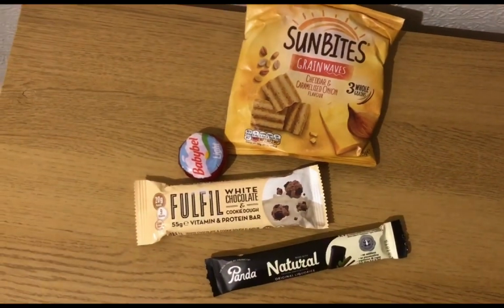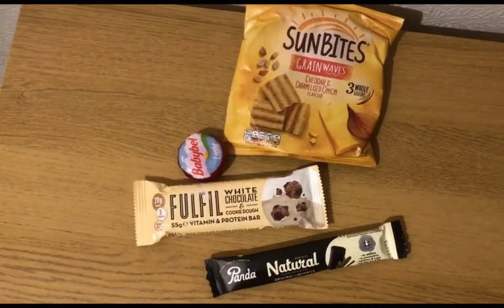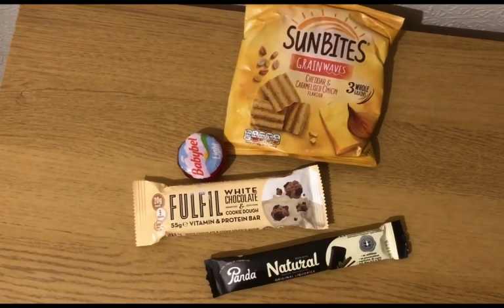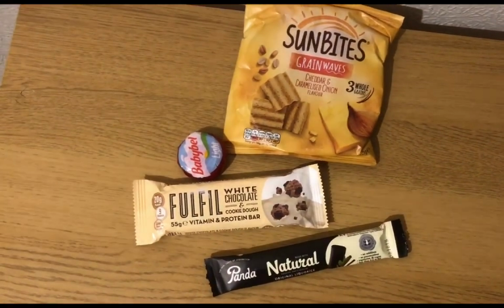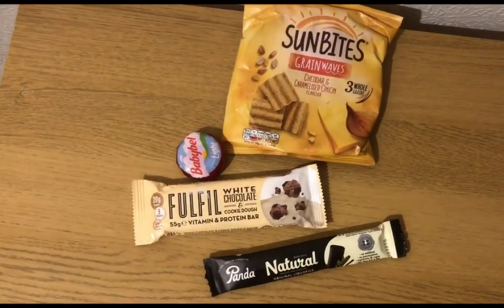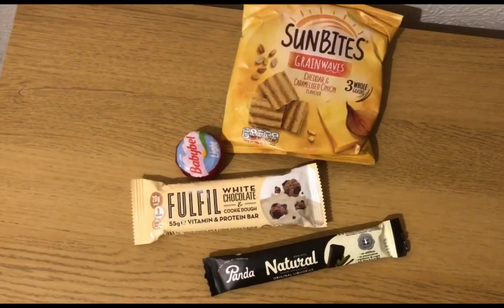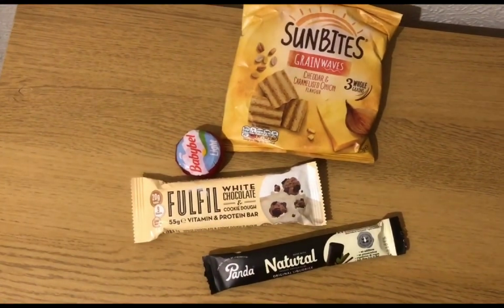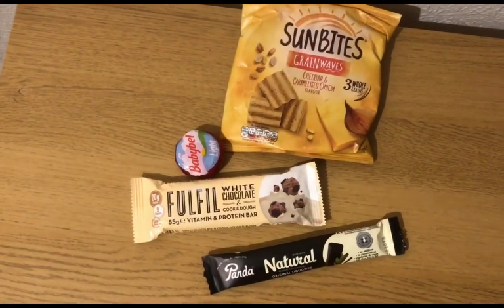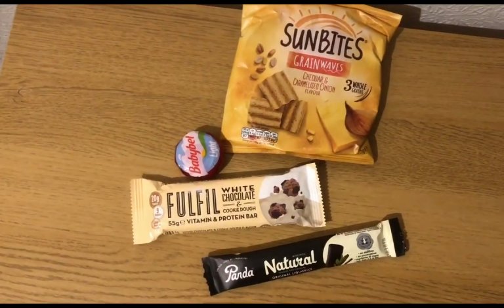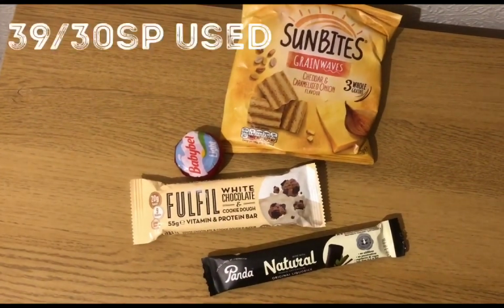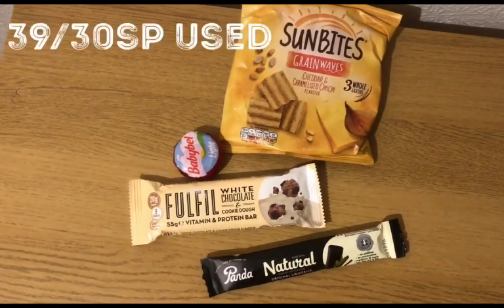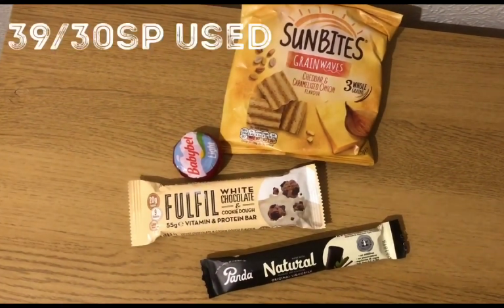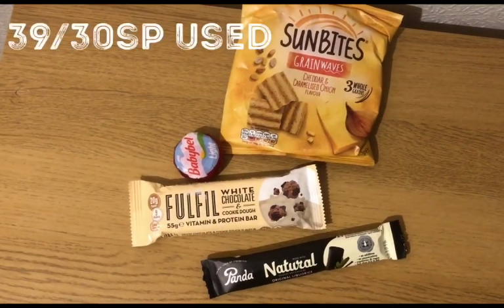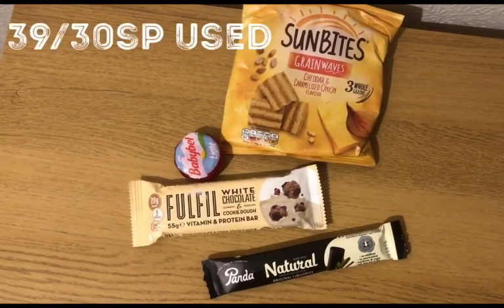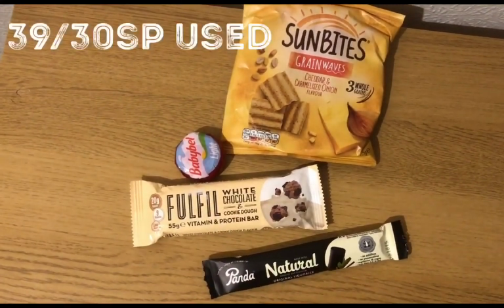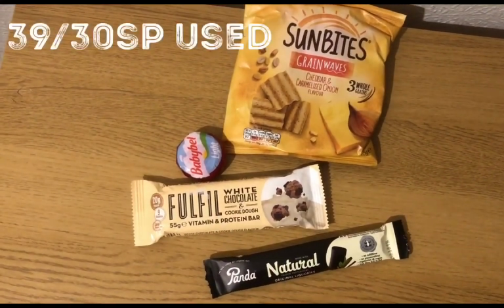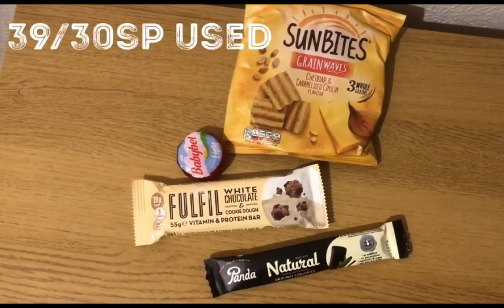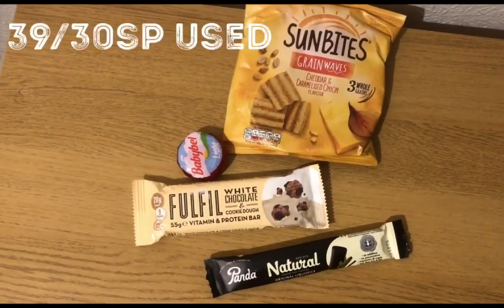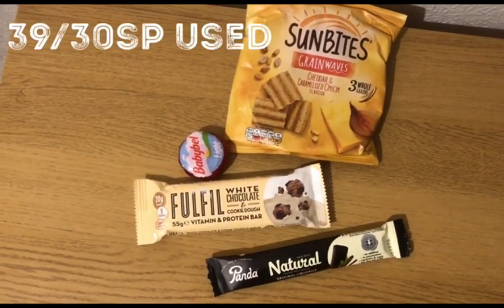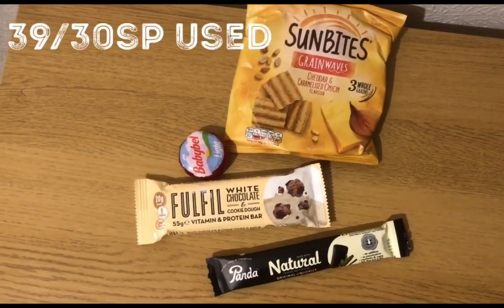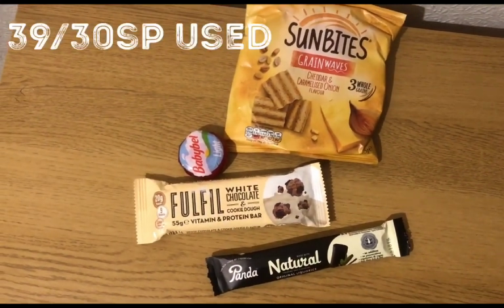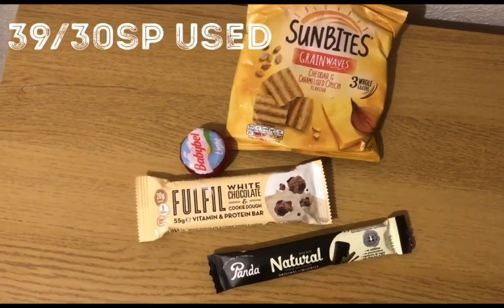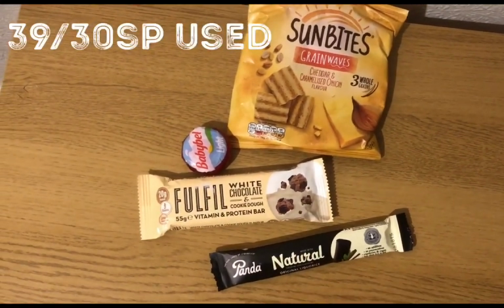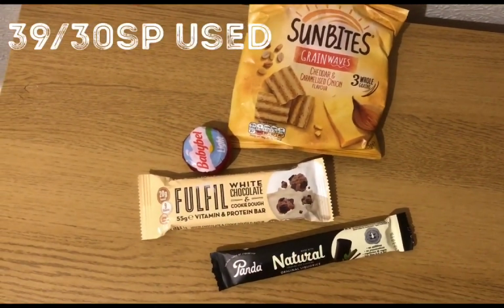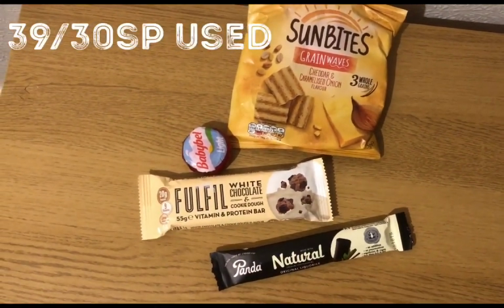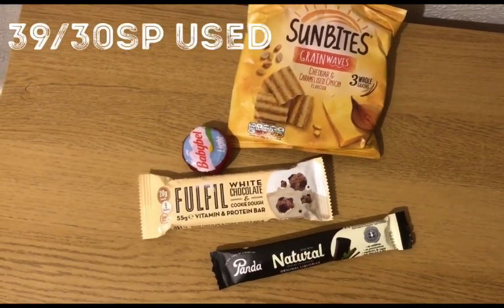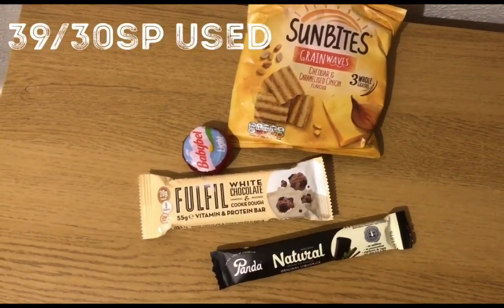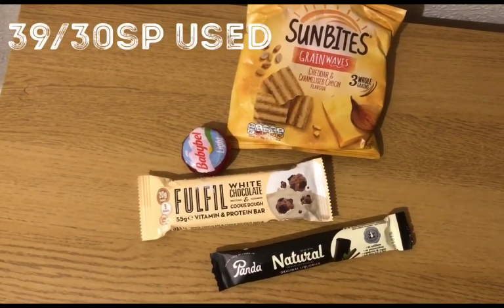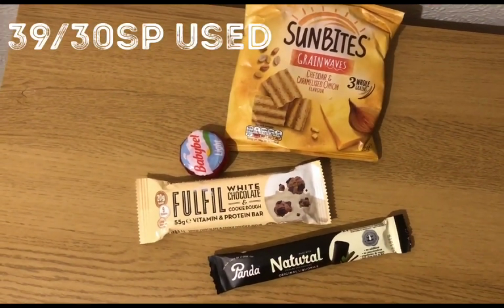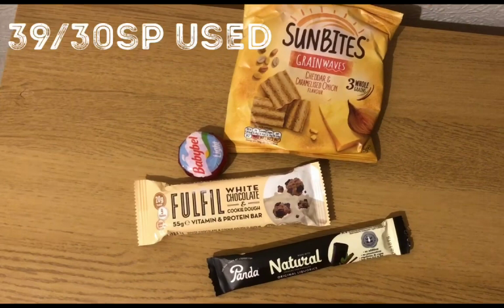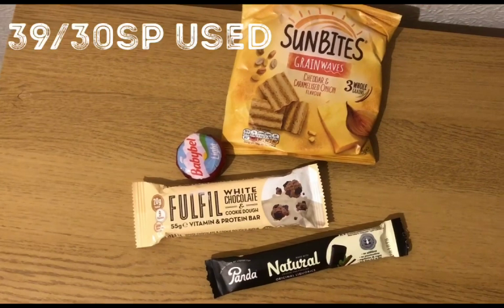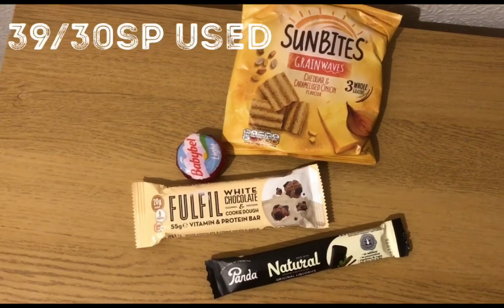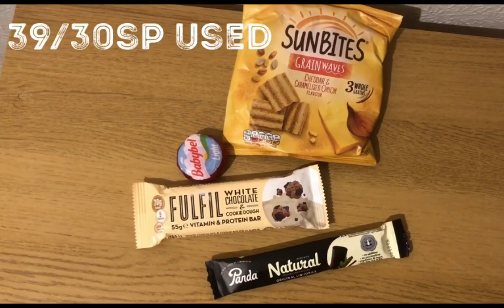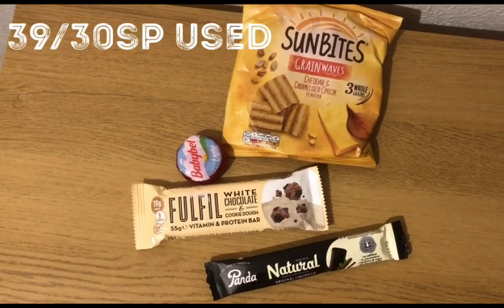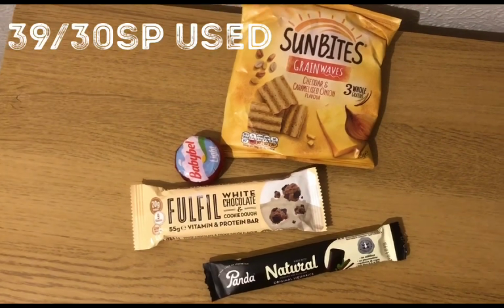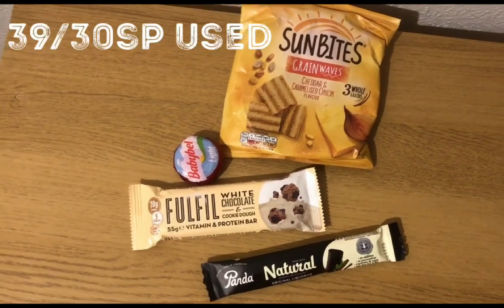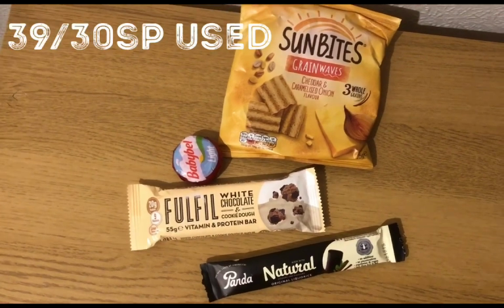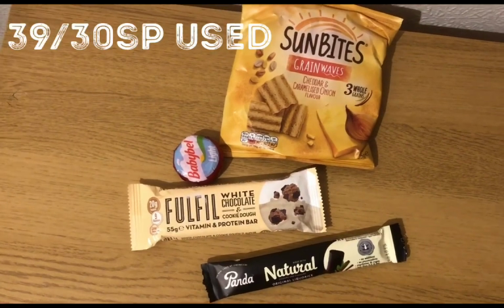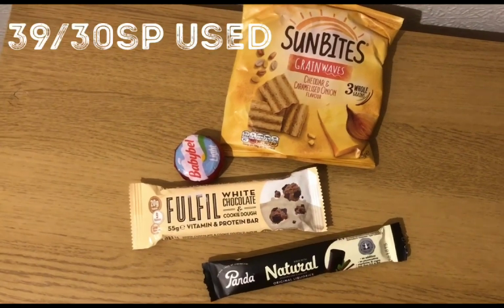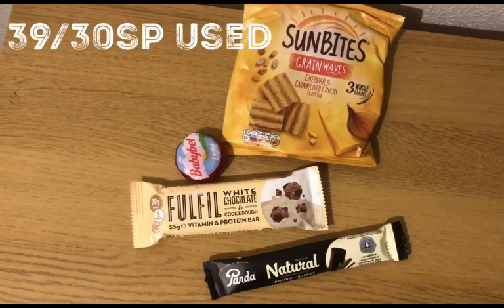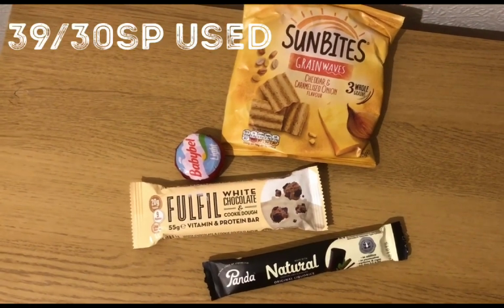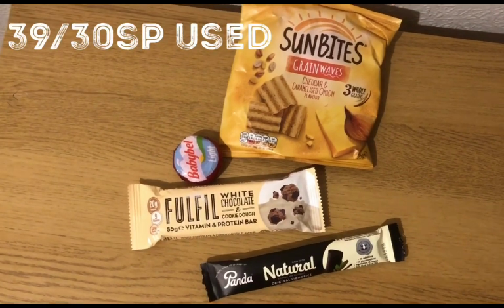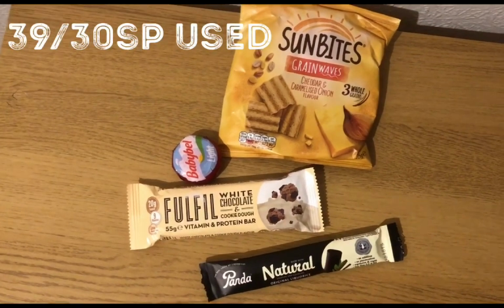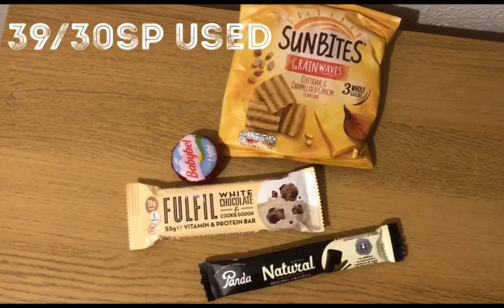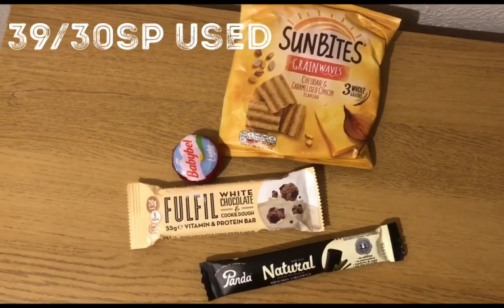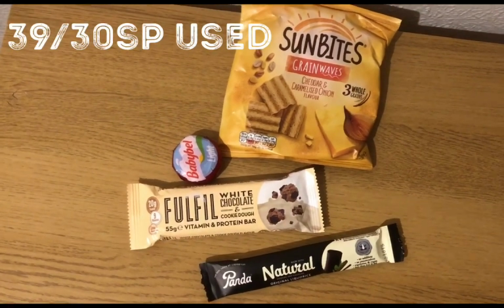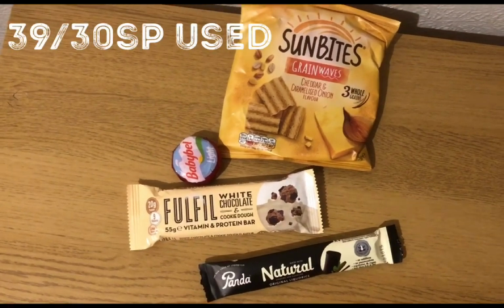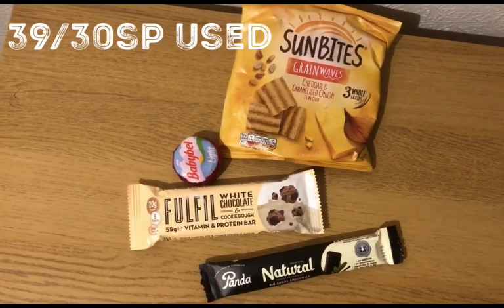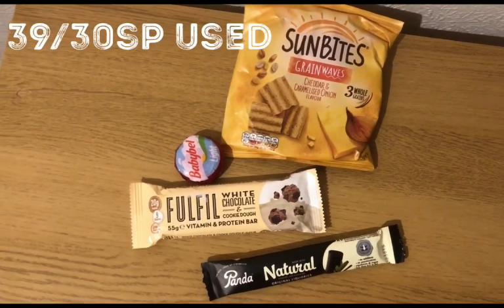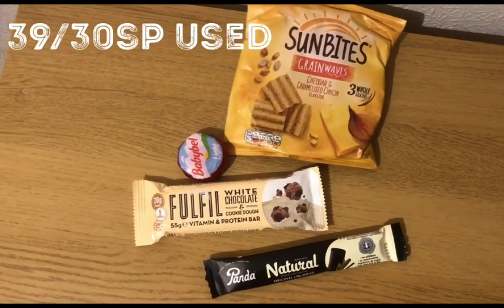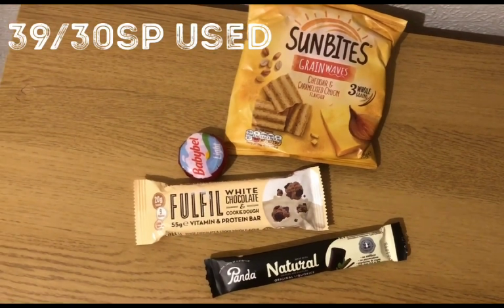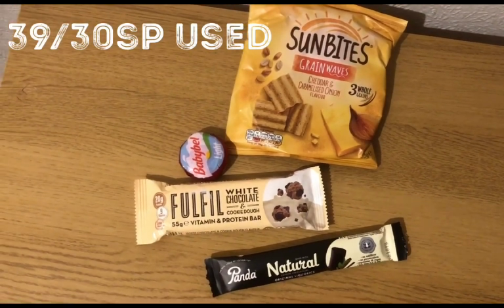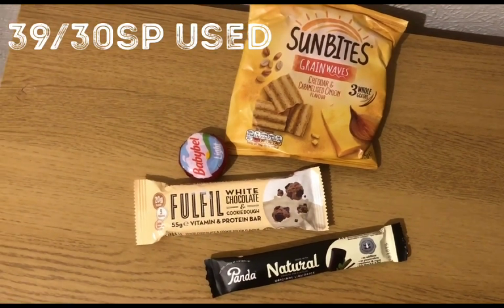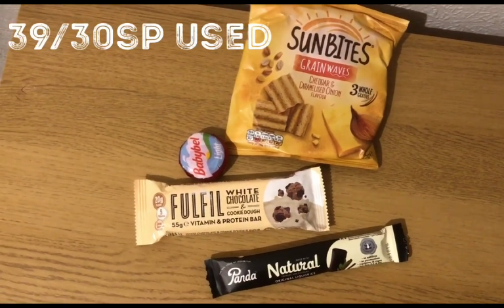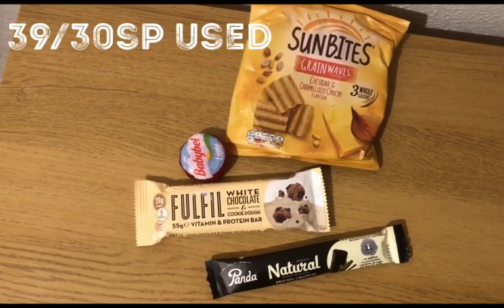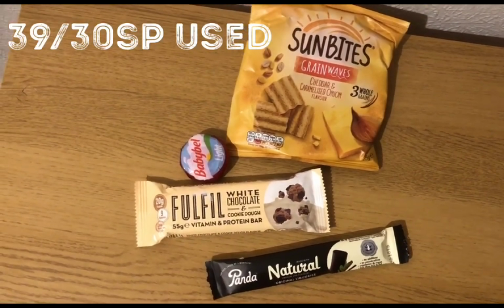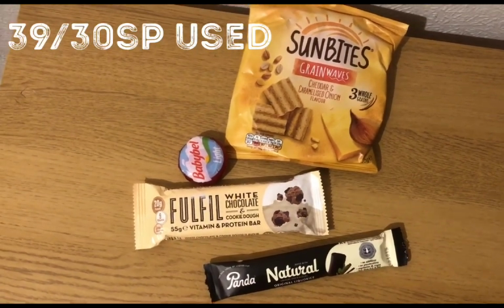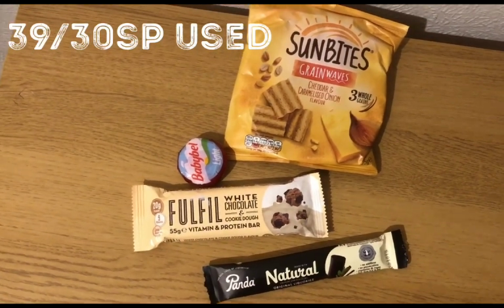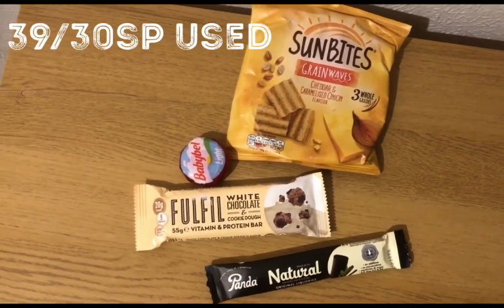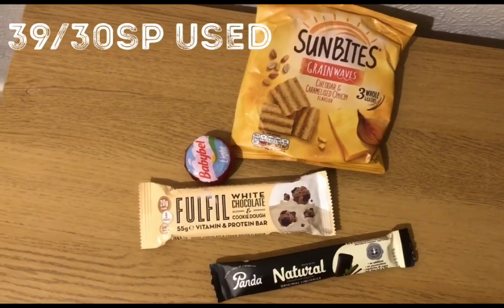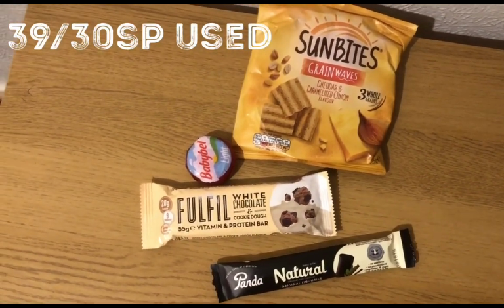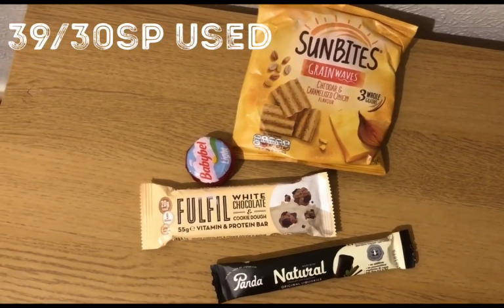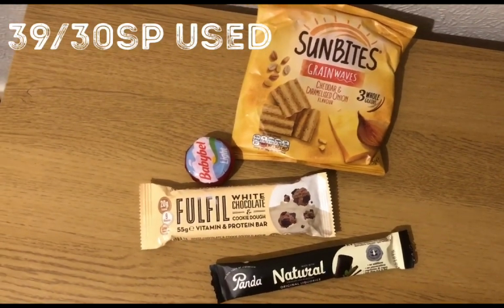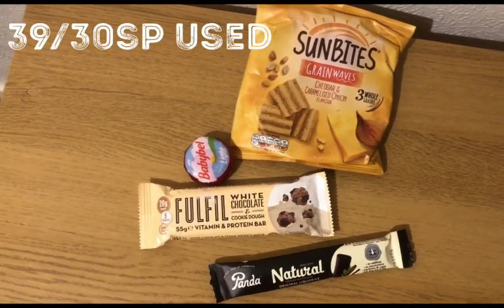I'm ending the day on 39 of 30 Smart Points. That's all my dailies used for this week and all of my weeklies.